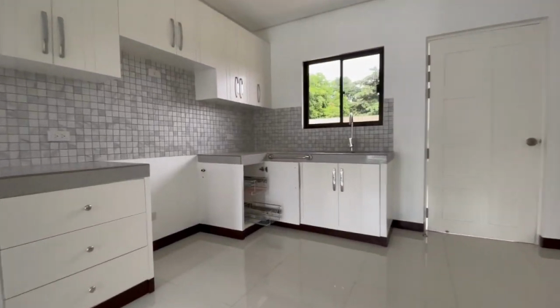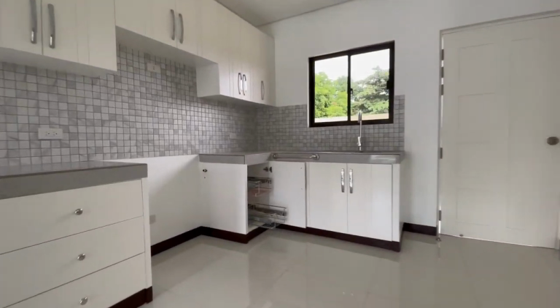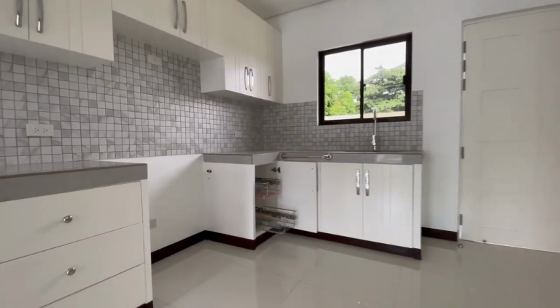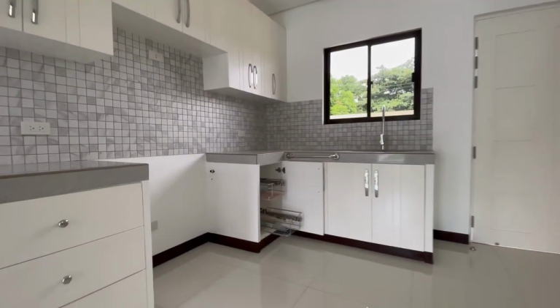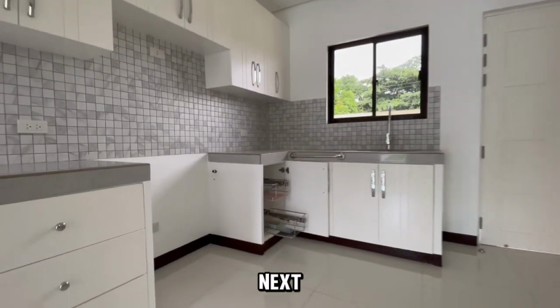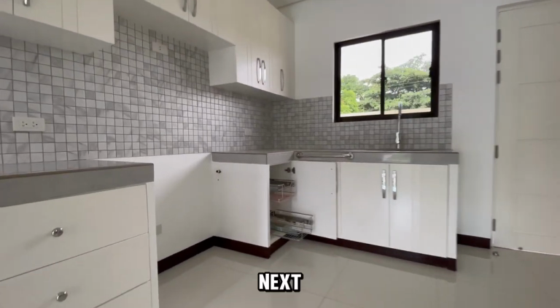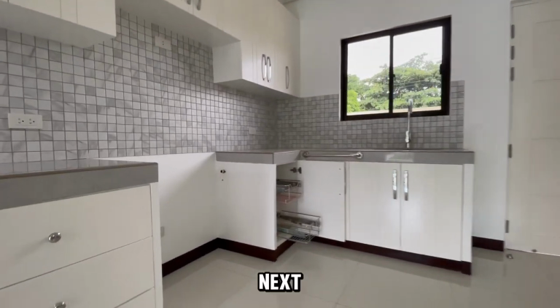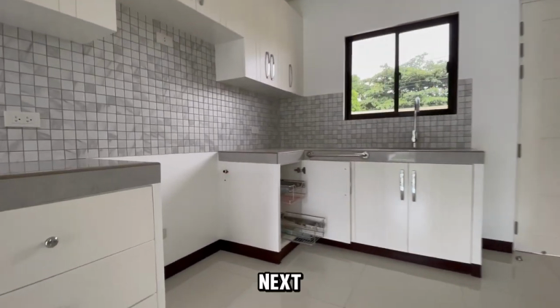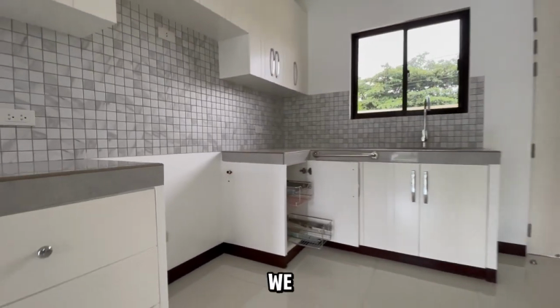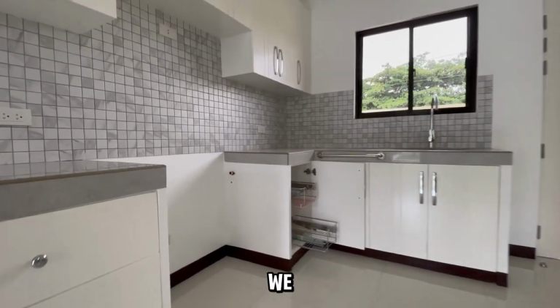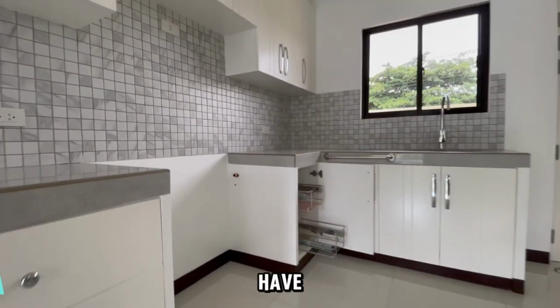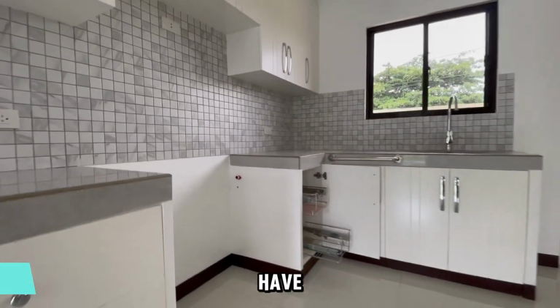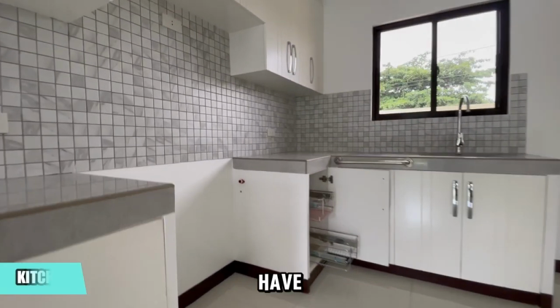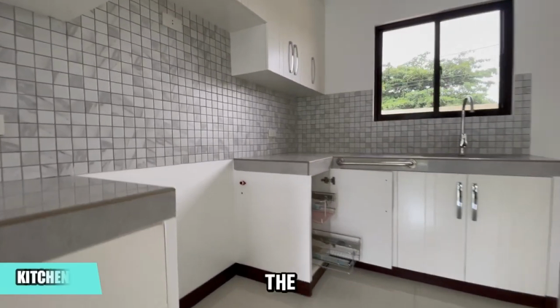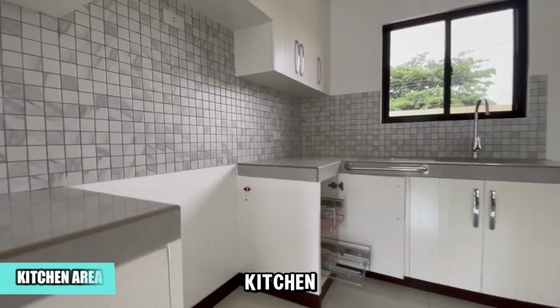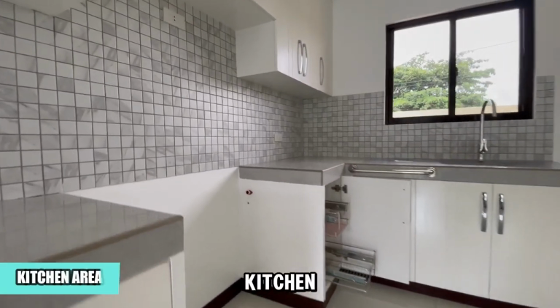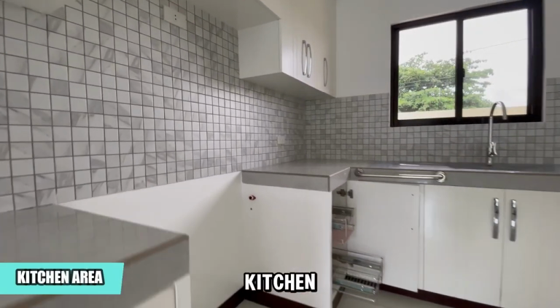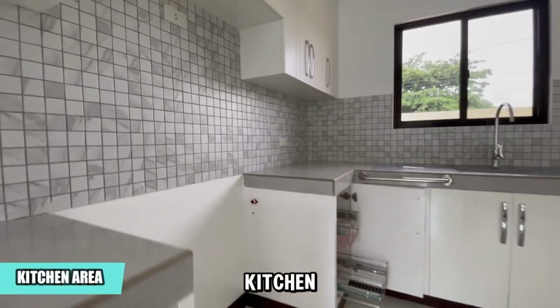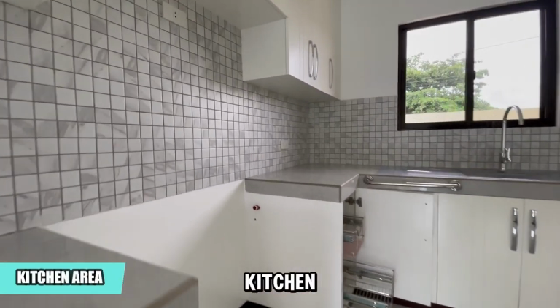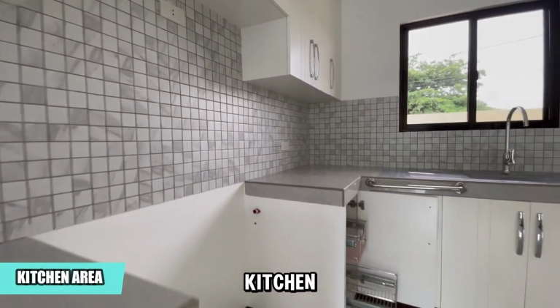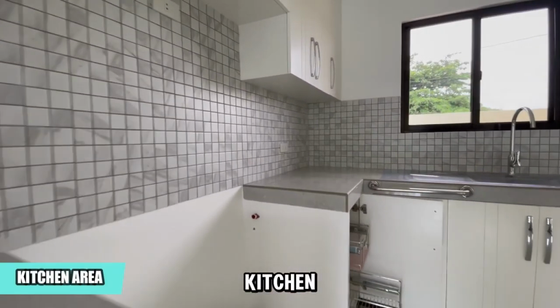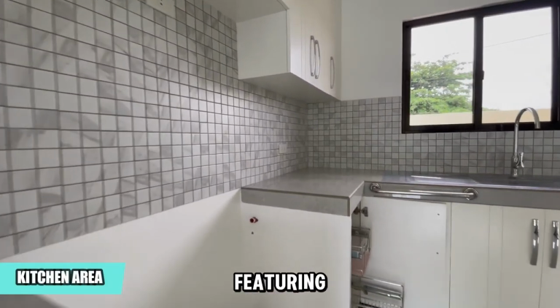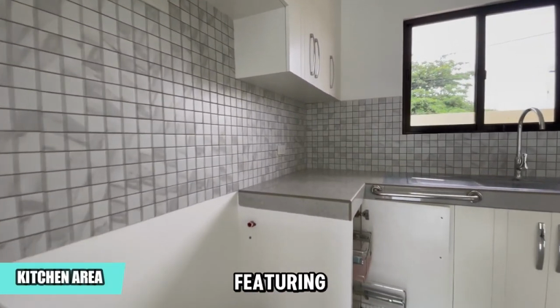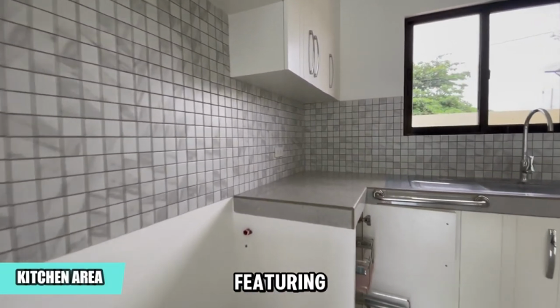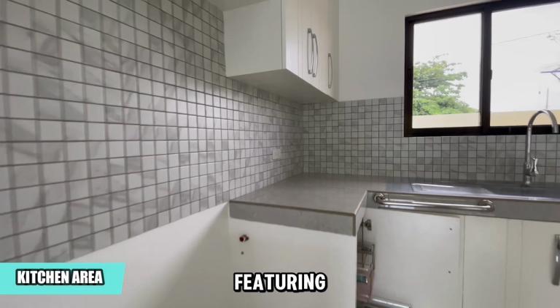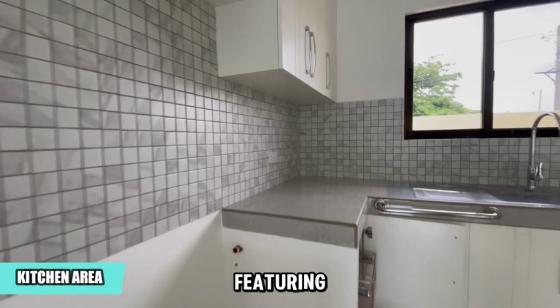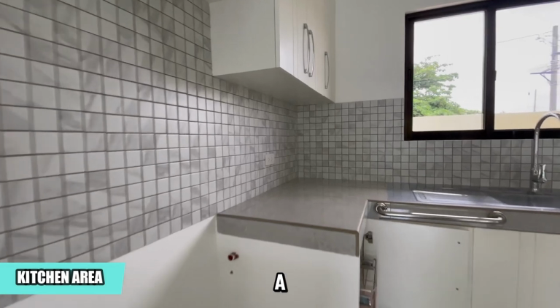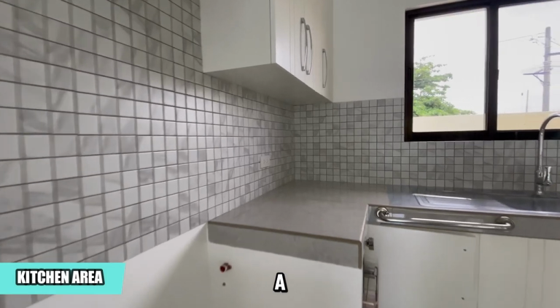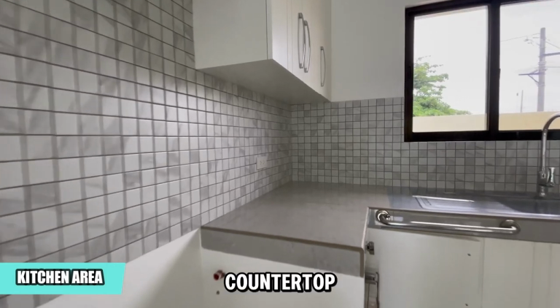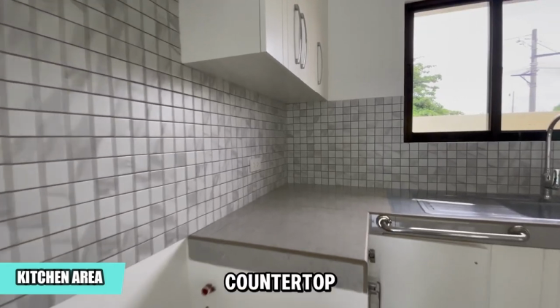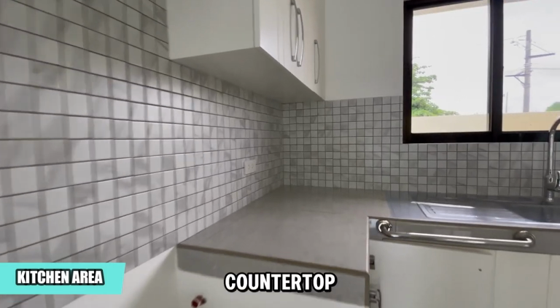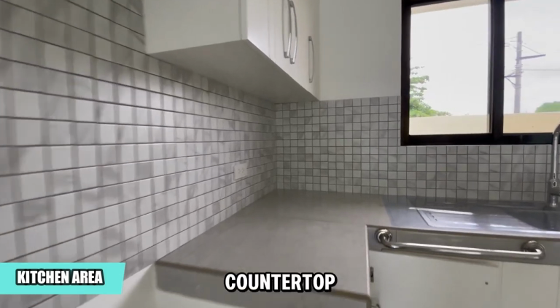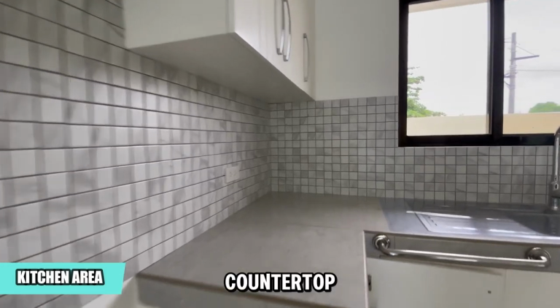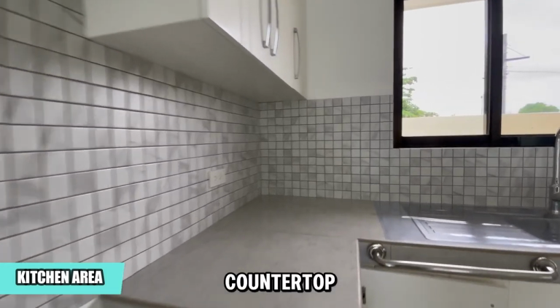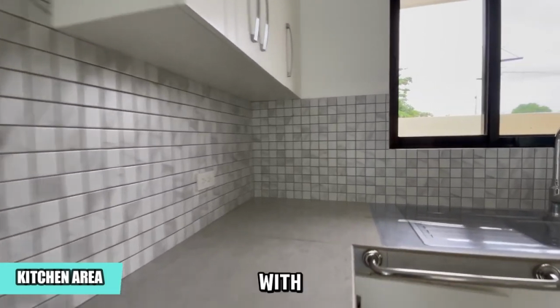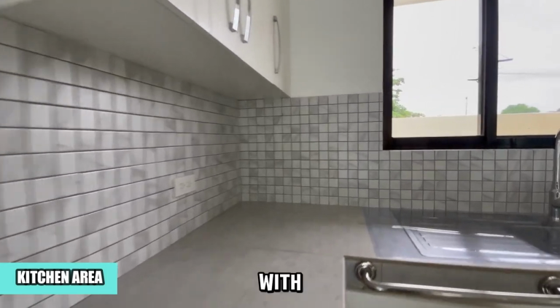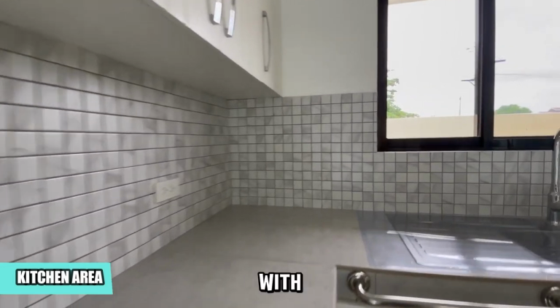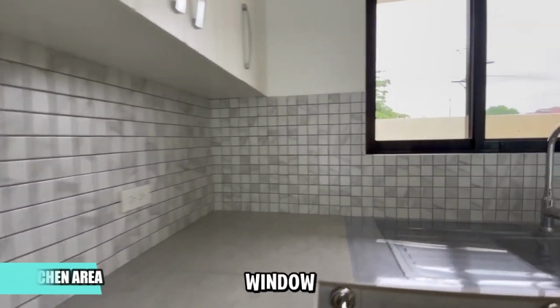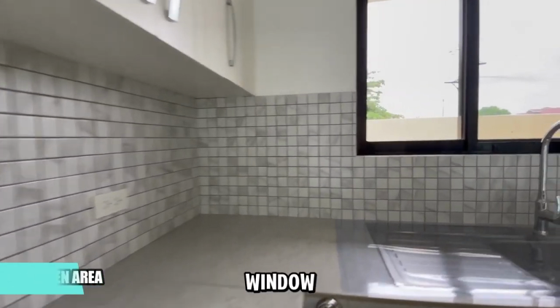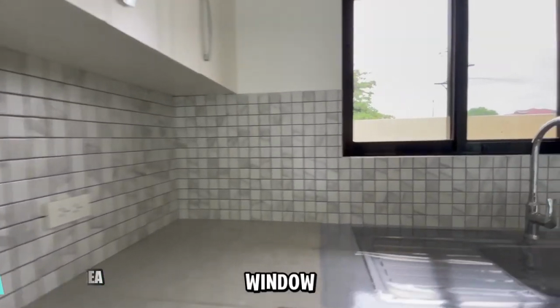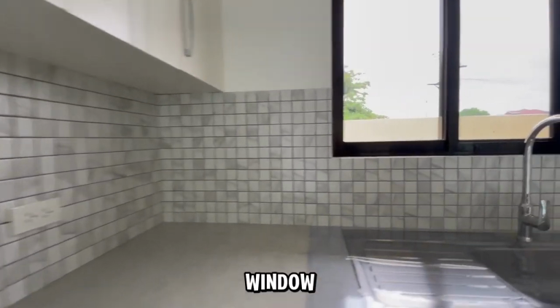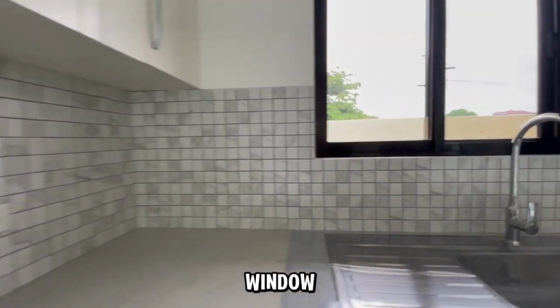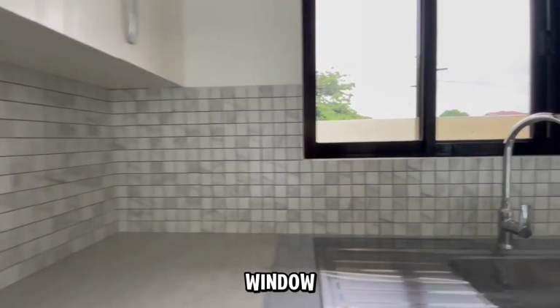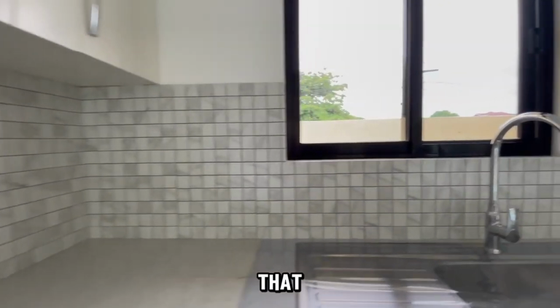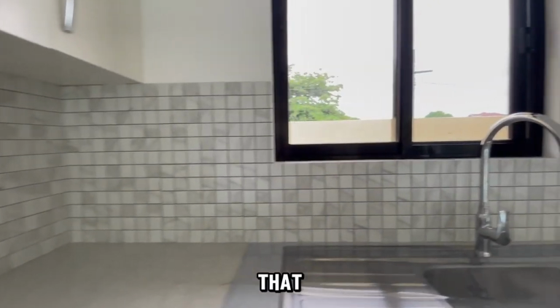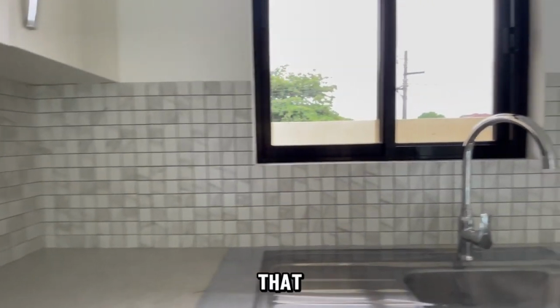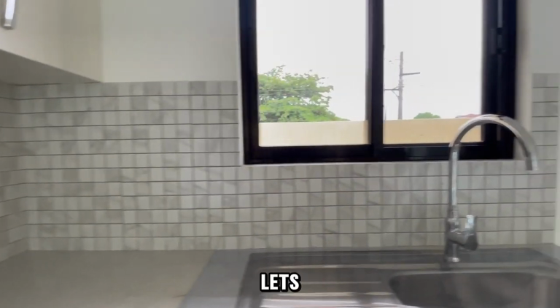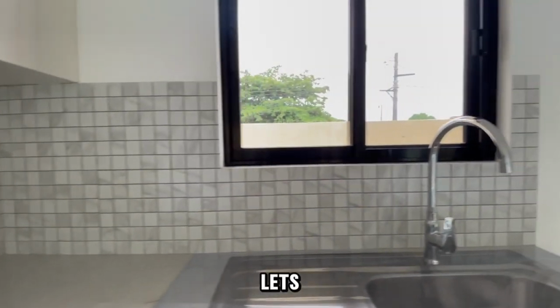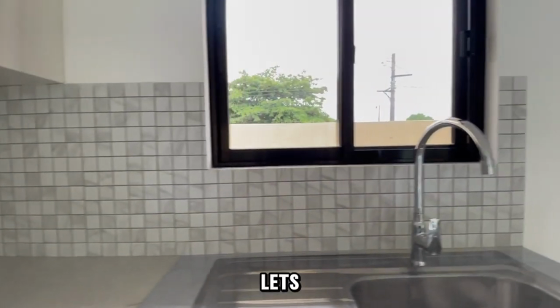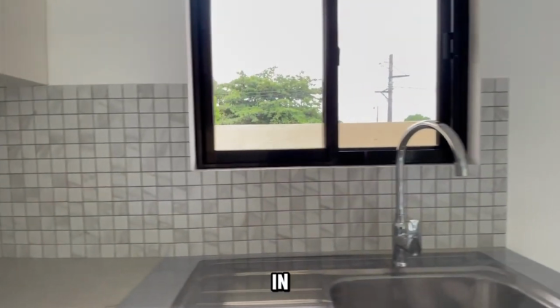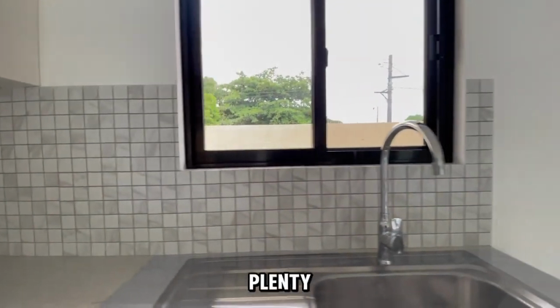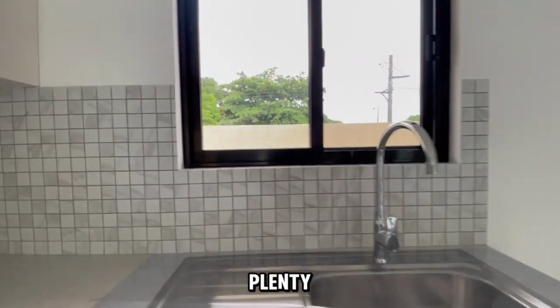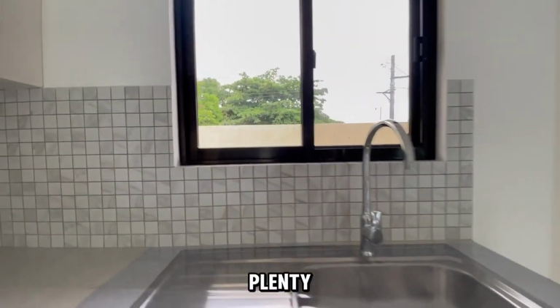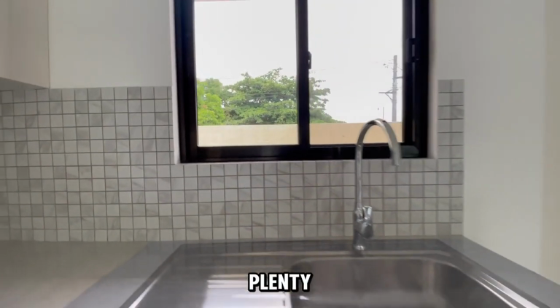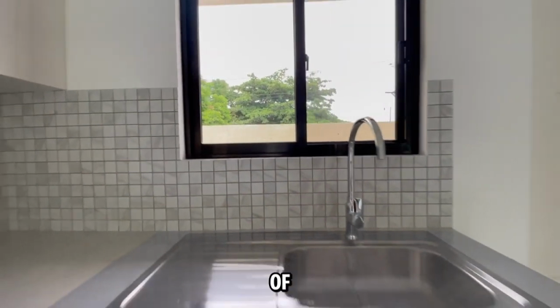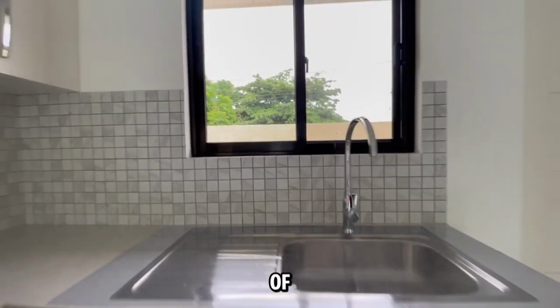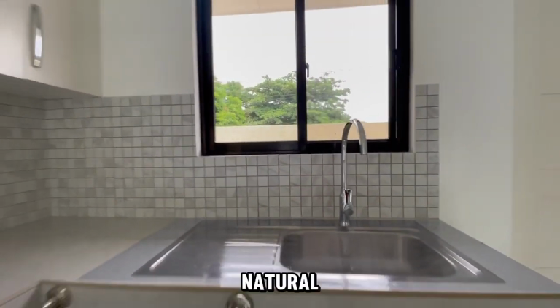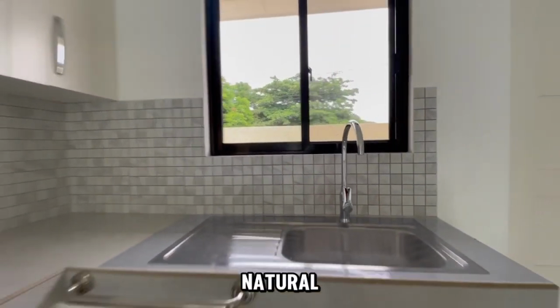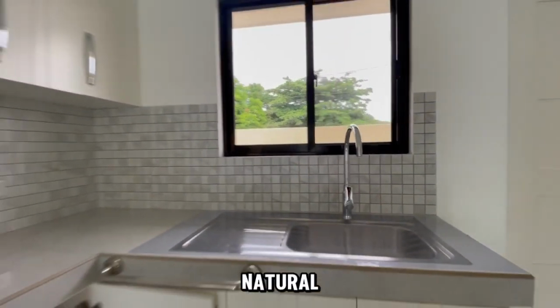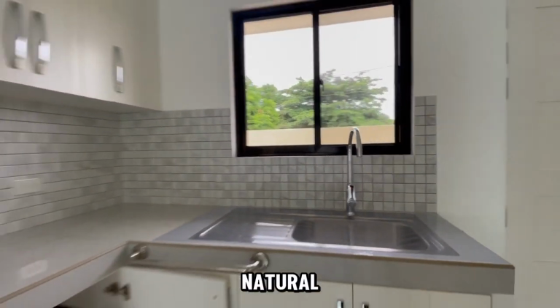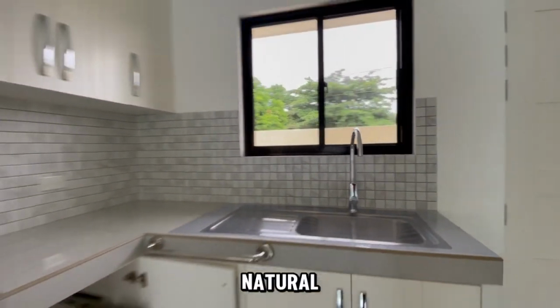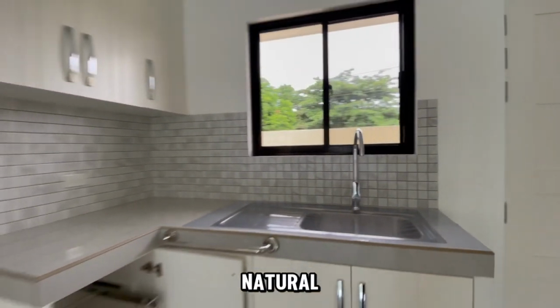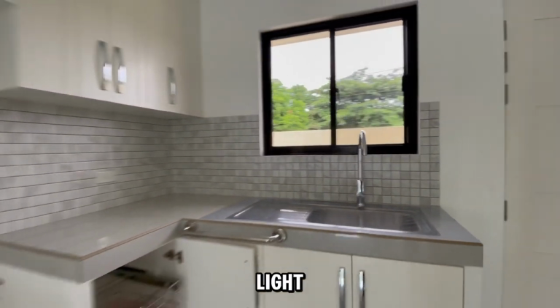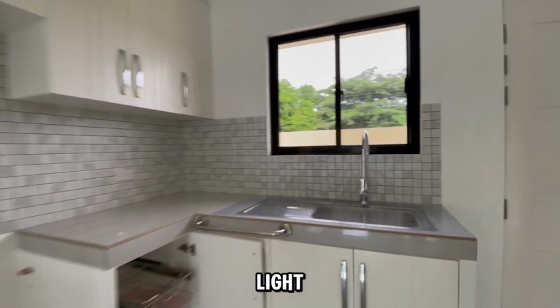Next, we have the kitchen, featuring a countertop with a window that lets in plenty of natural light.